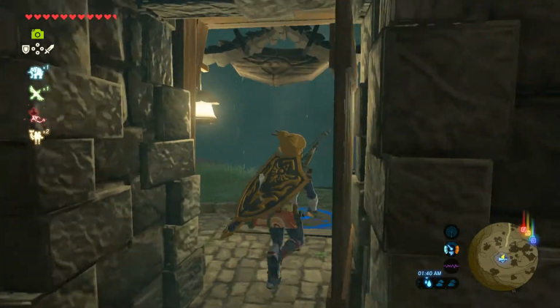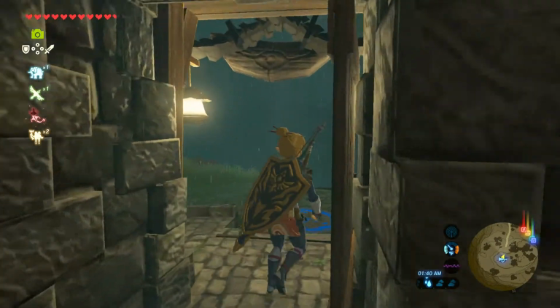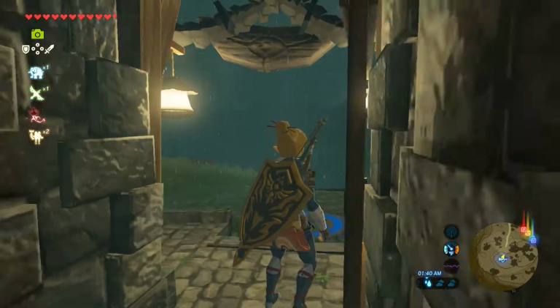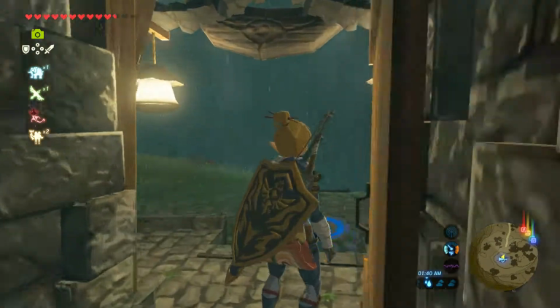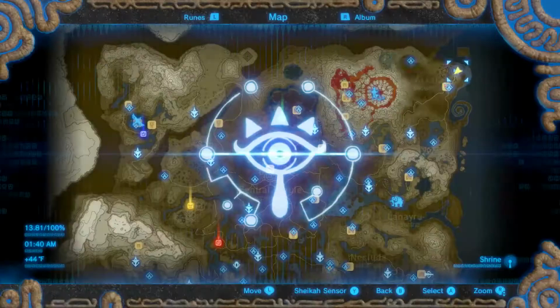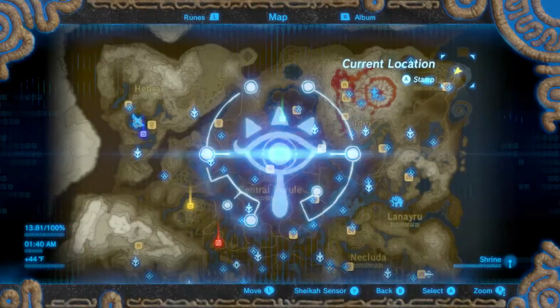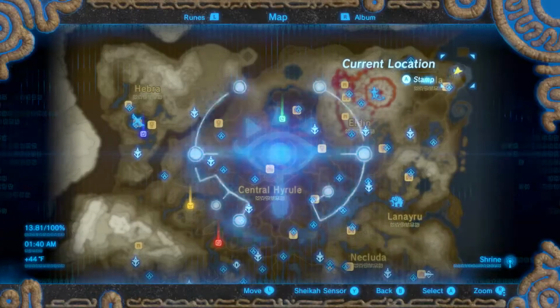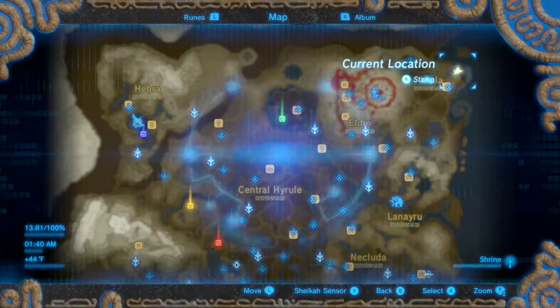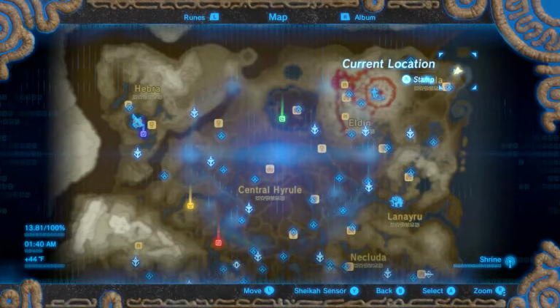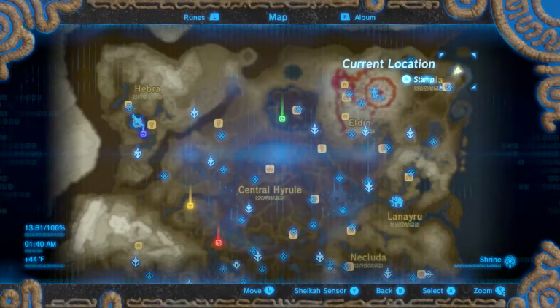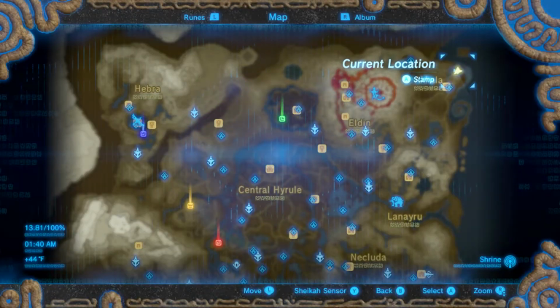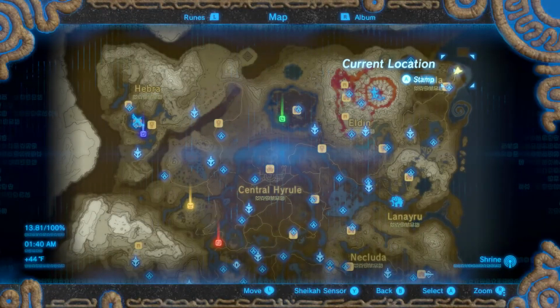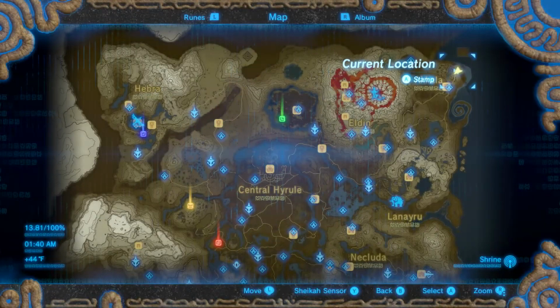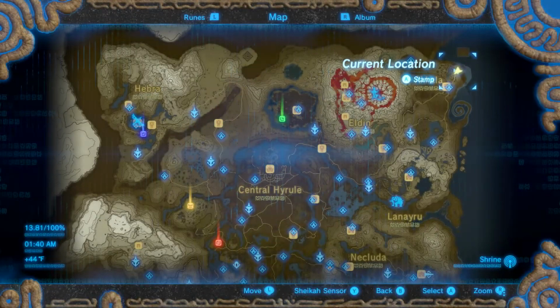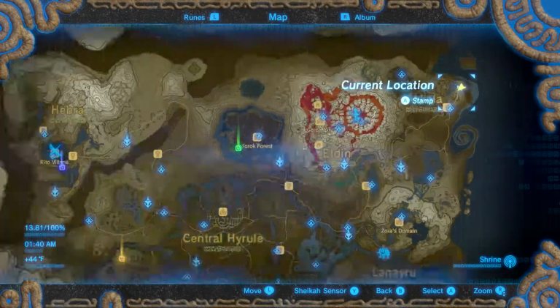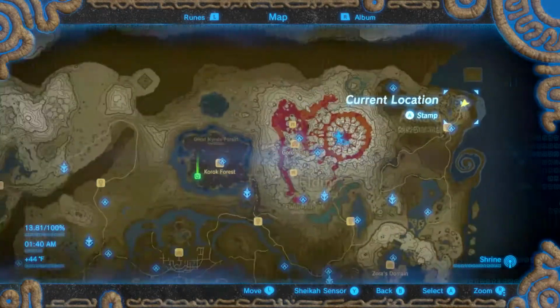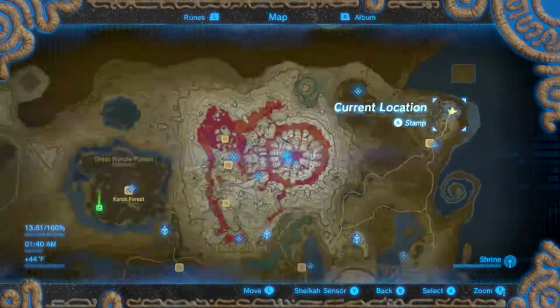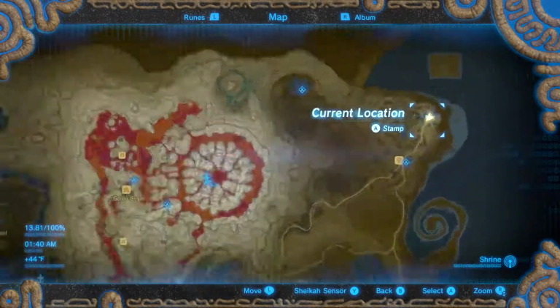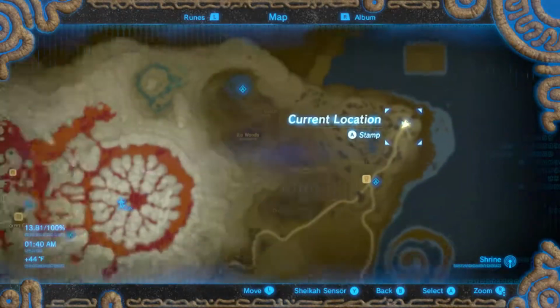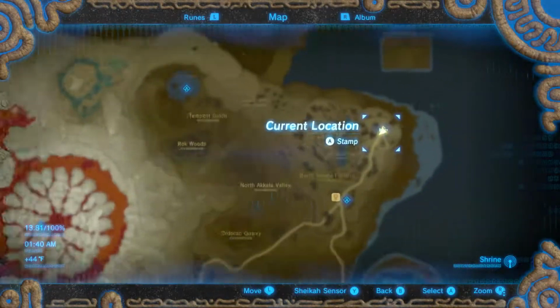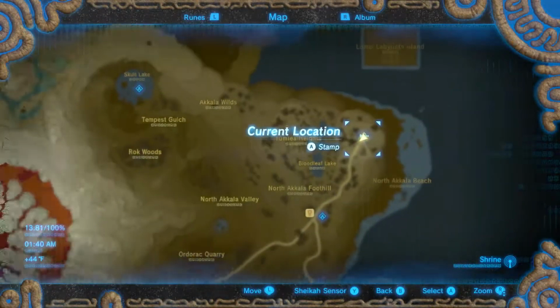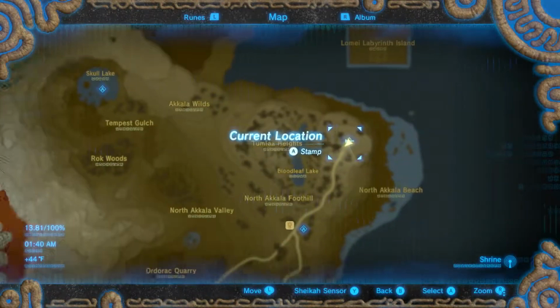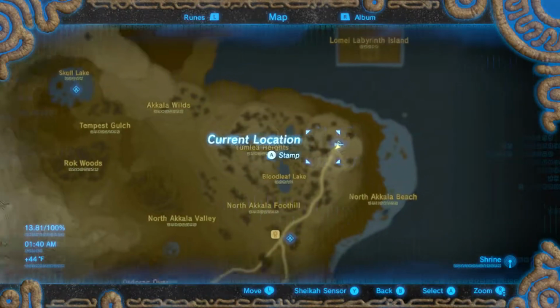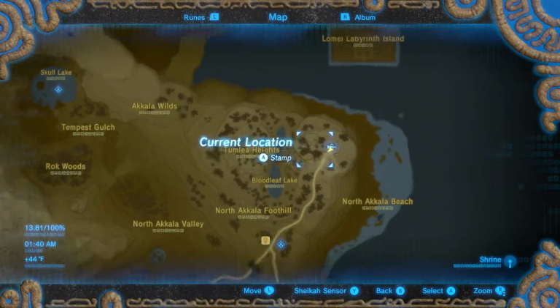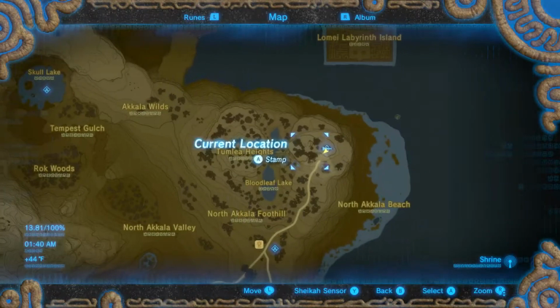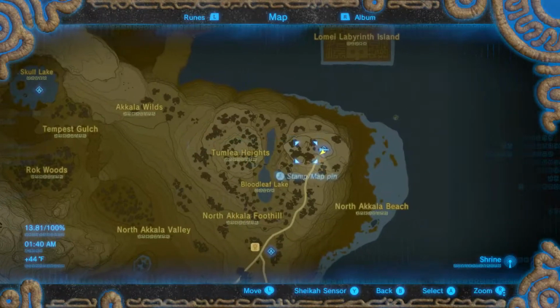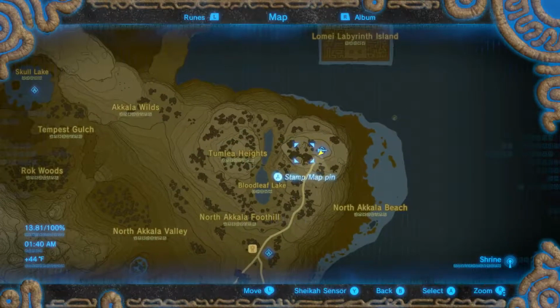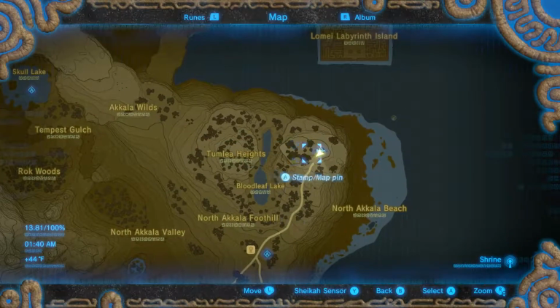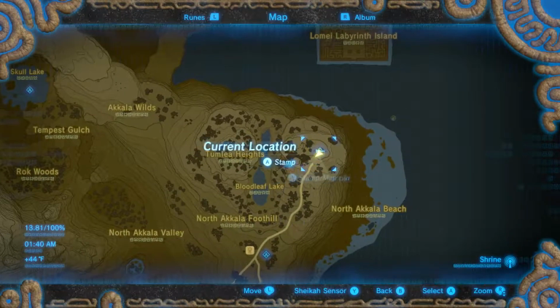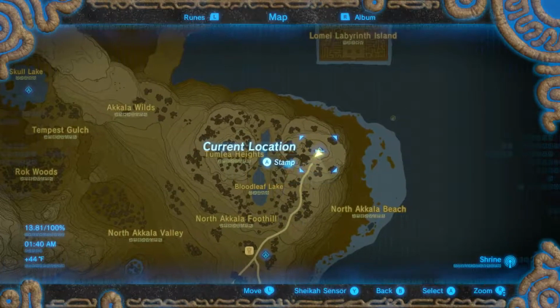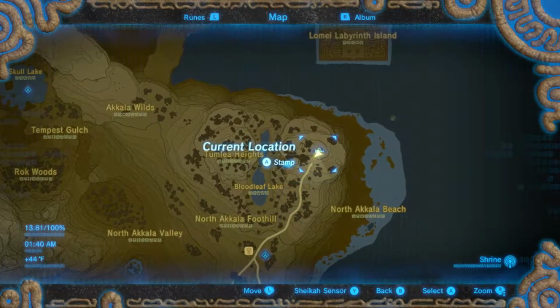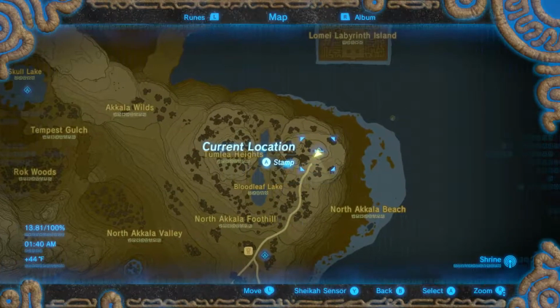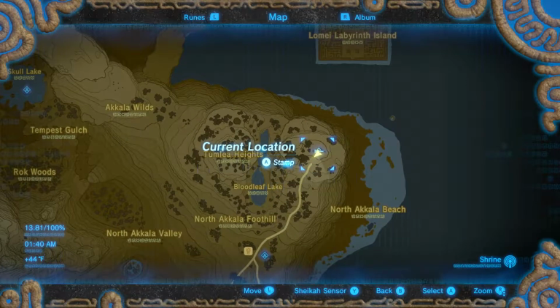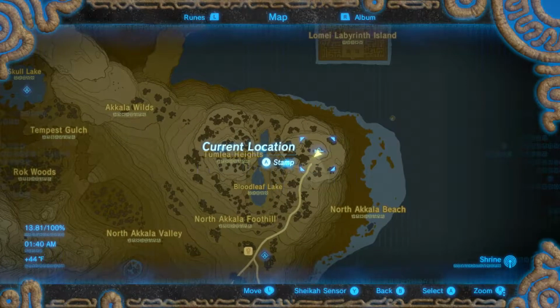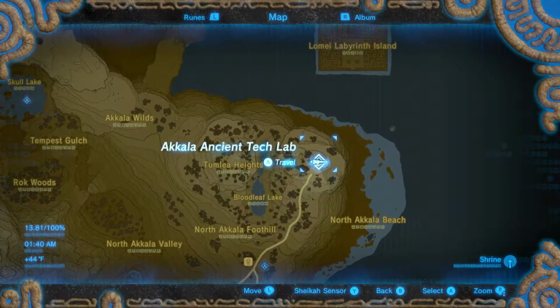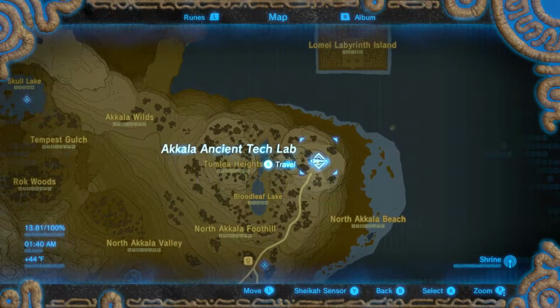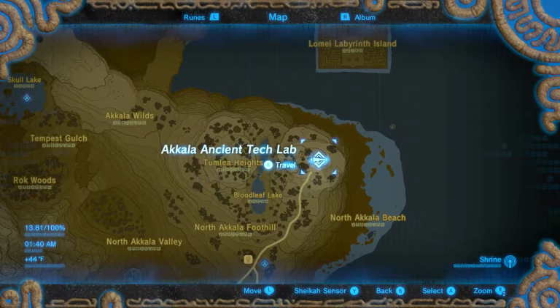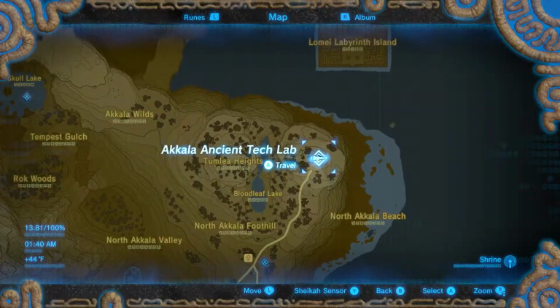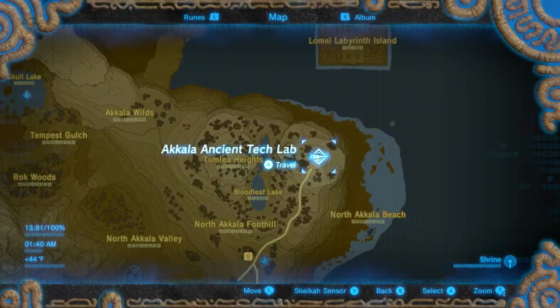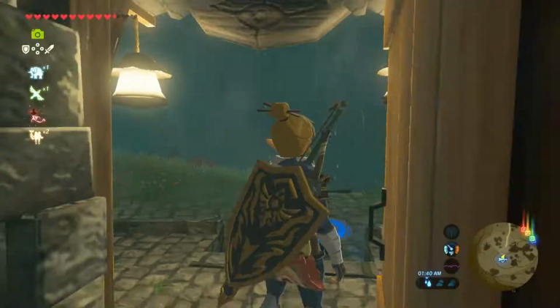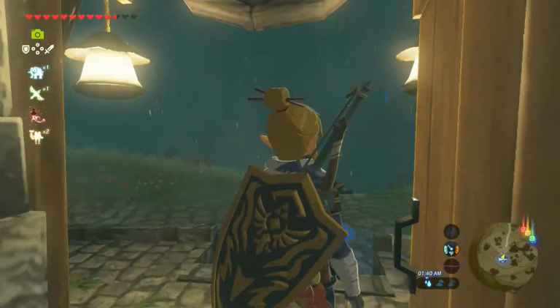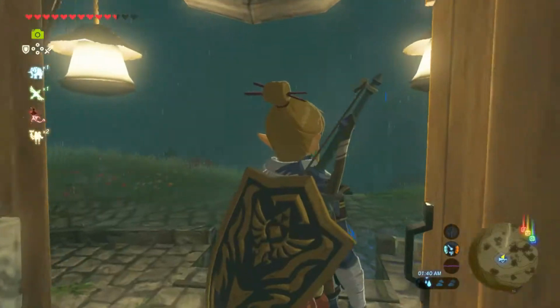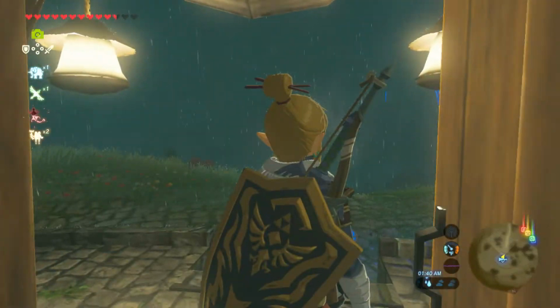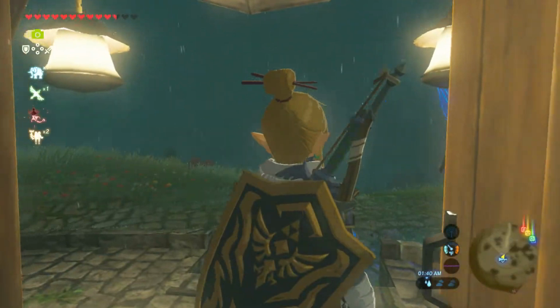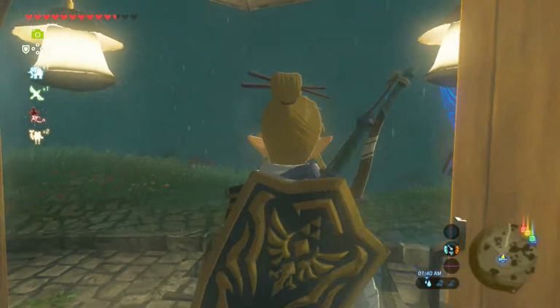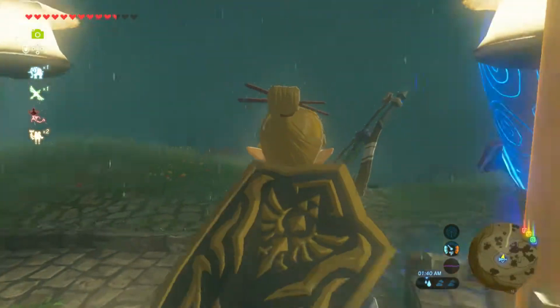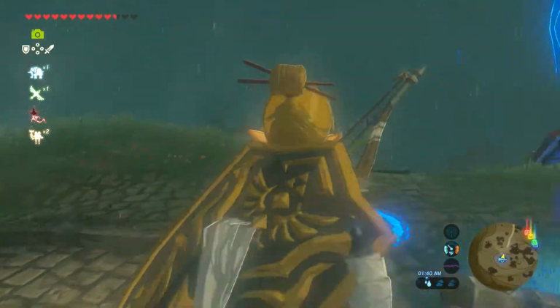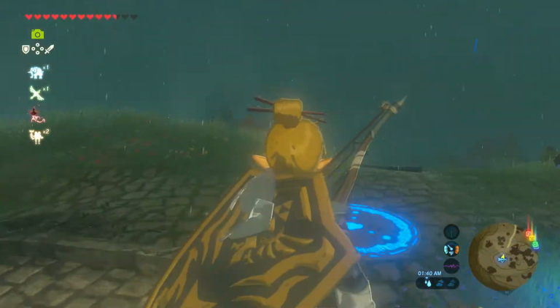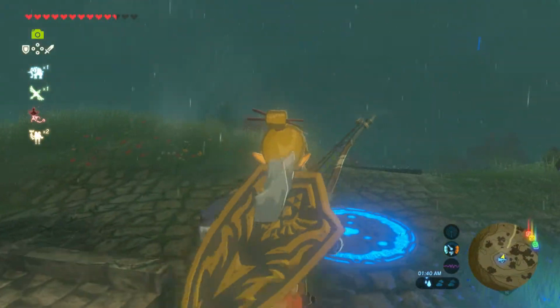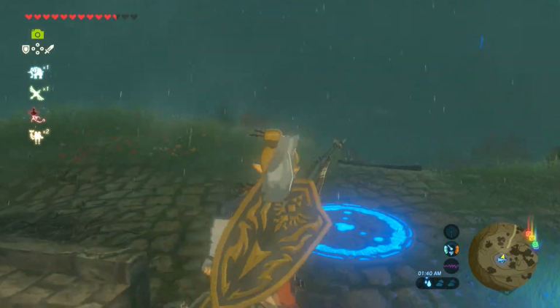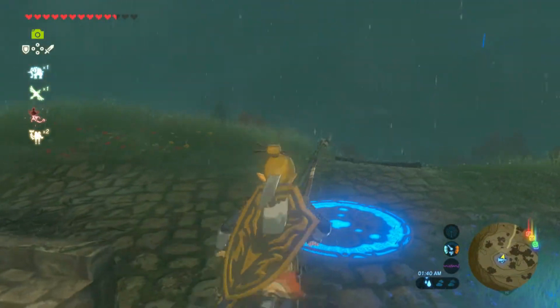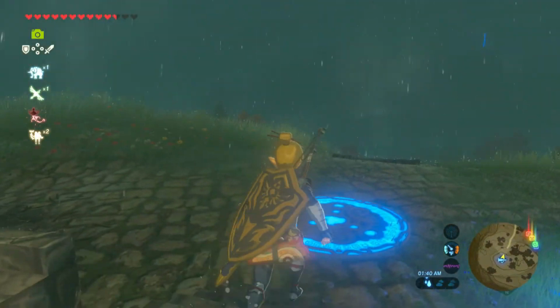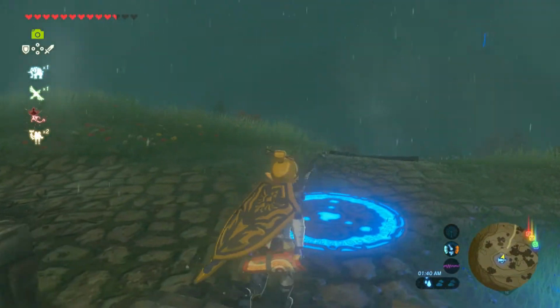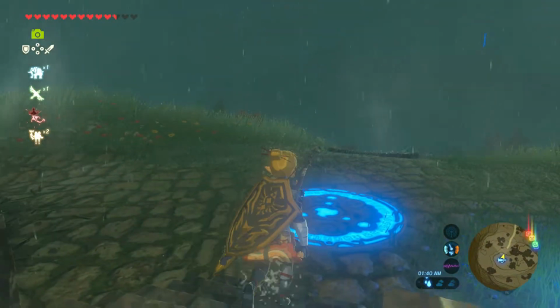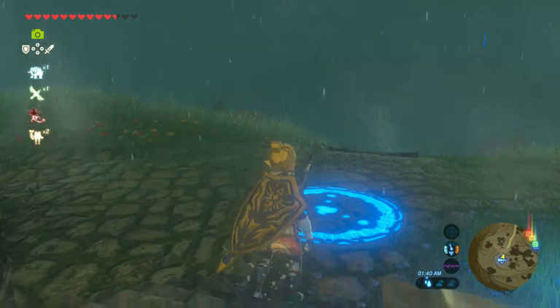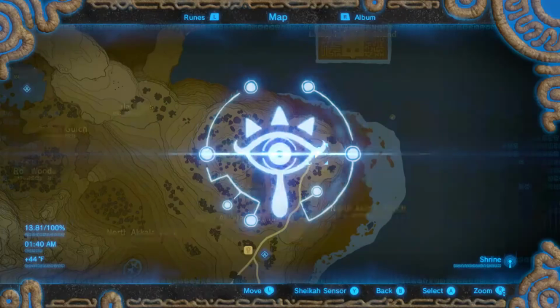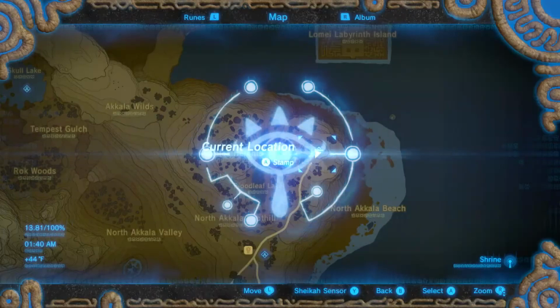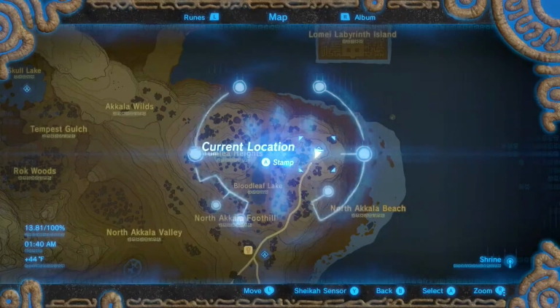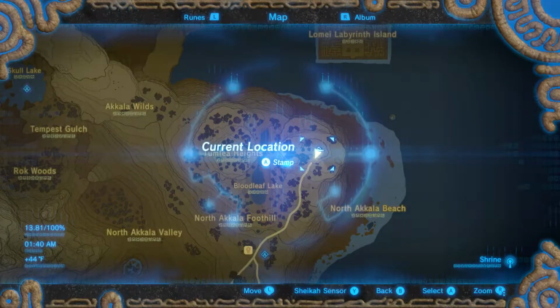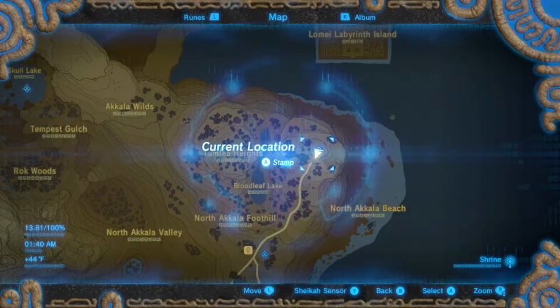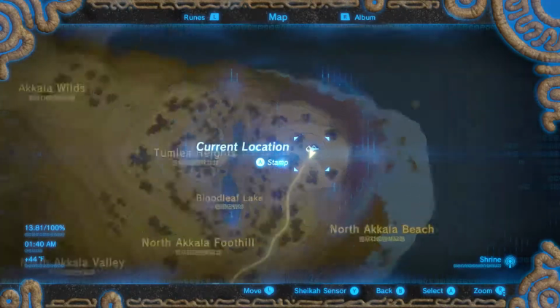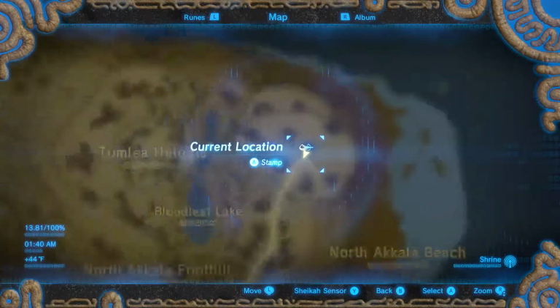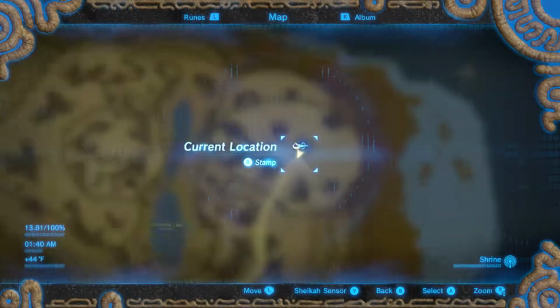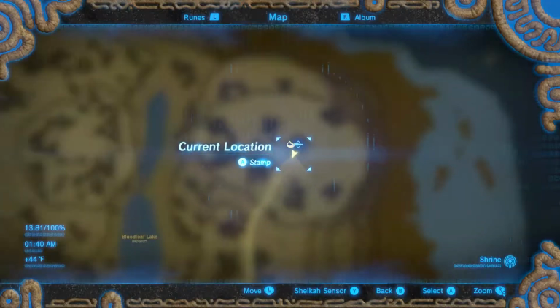Mark a green pin right on the side of your map for the Akkala Tech Lab location. I'll give you a few seconds to do that.